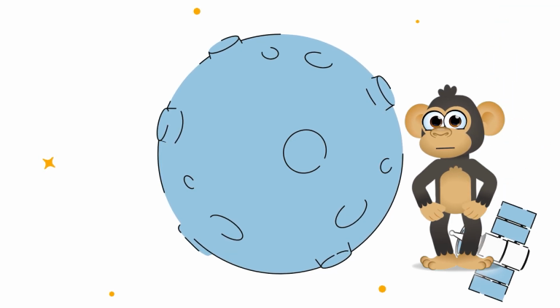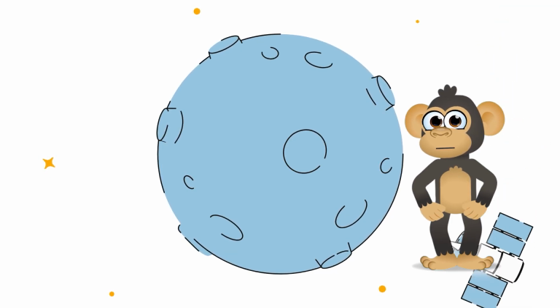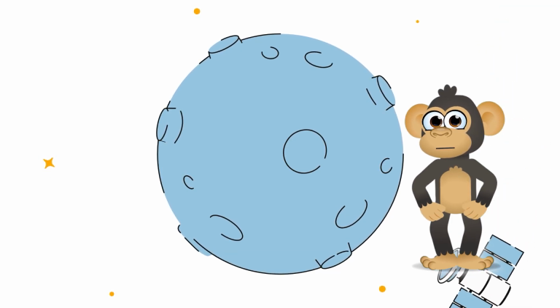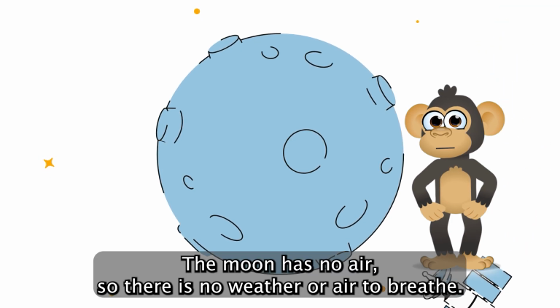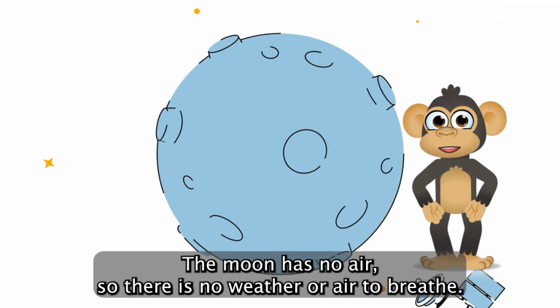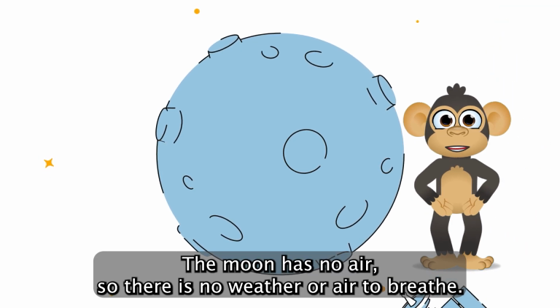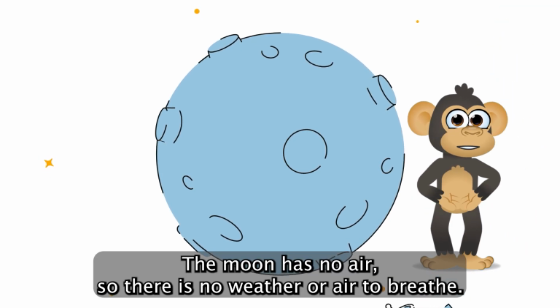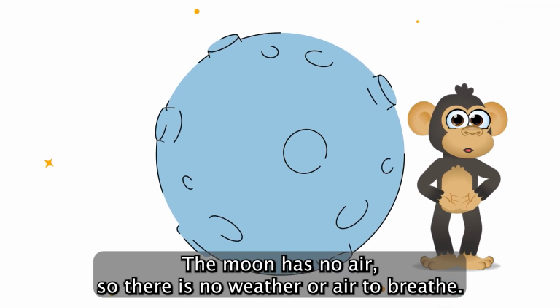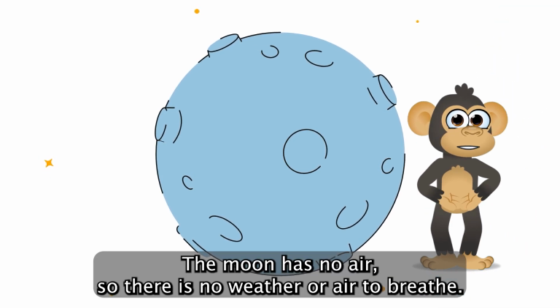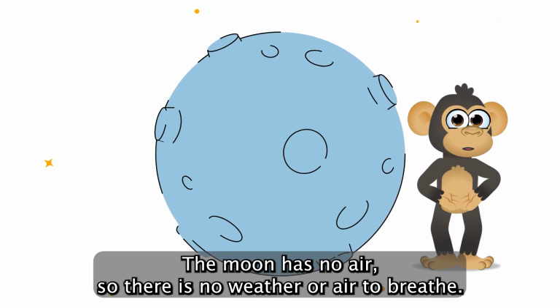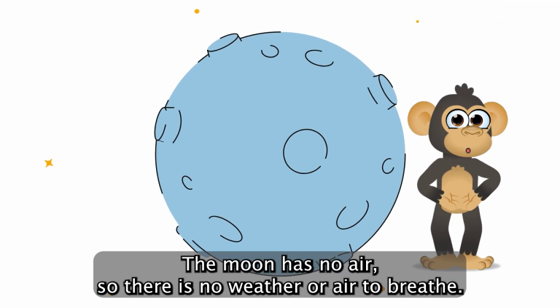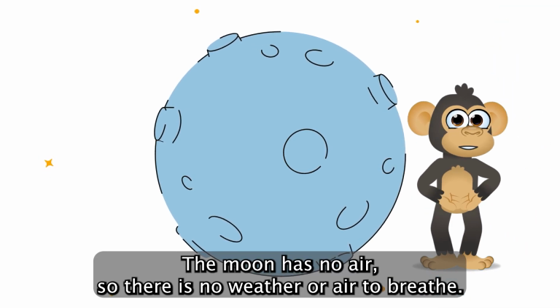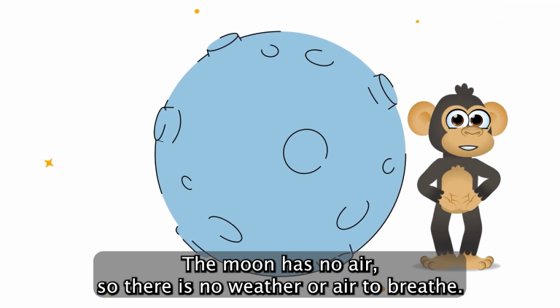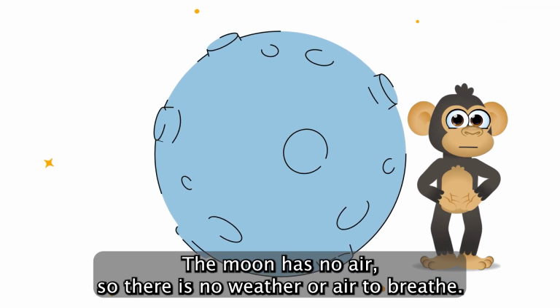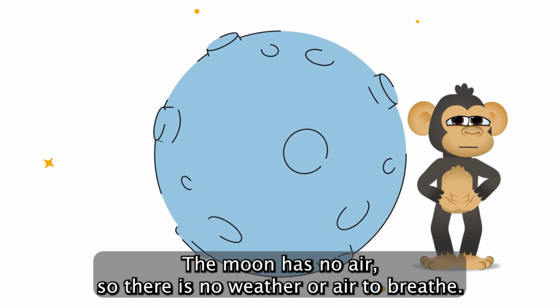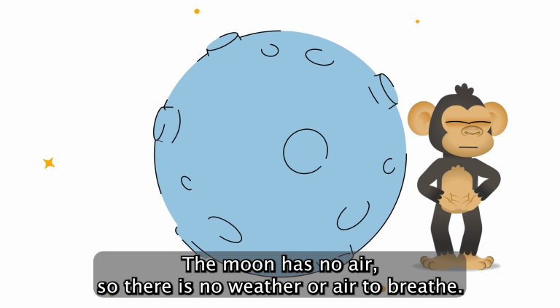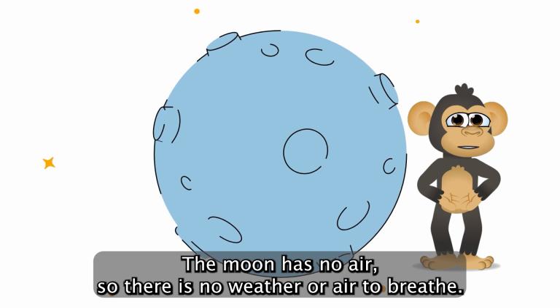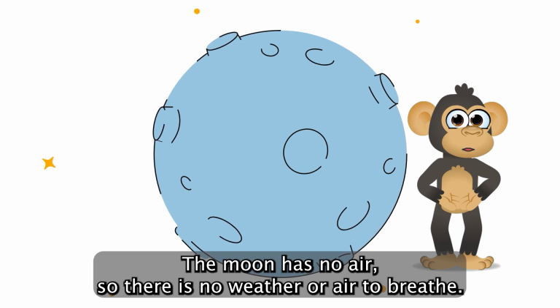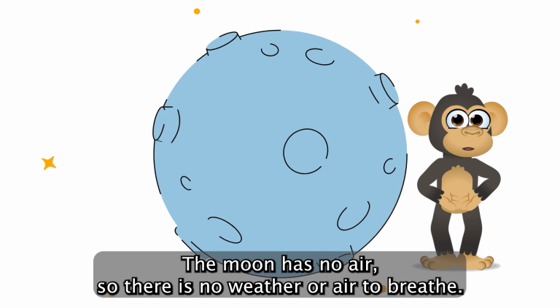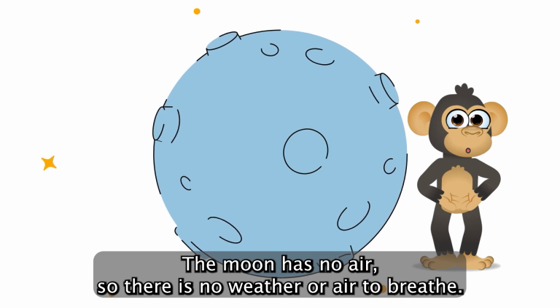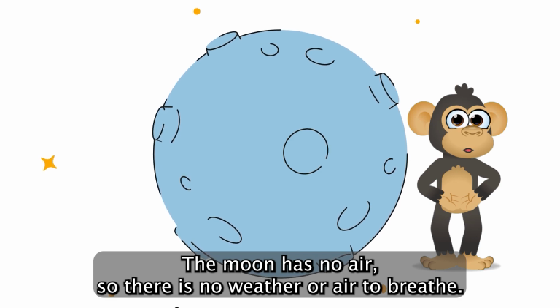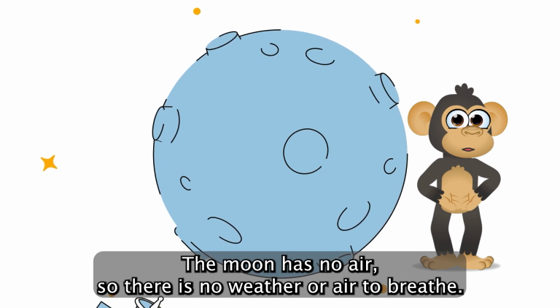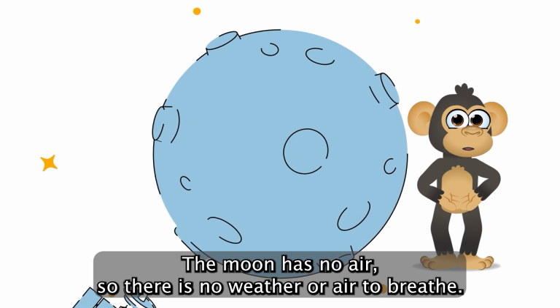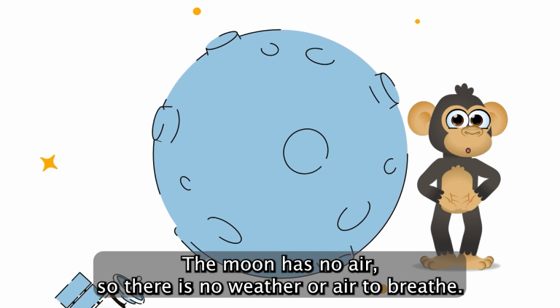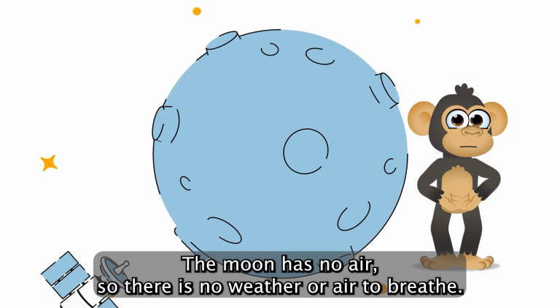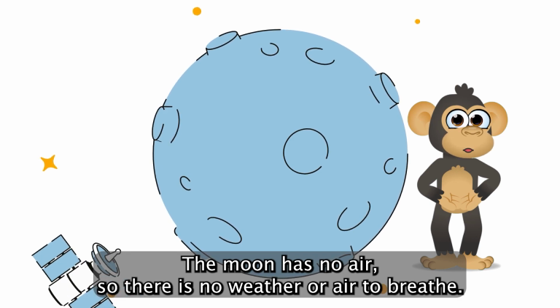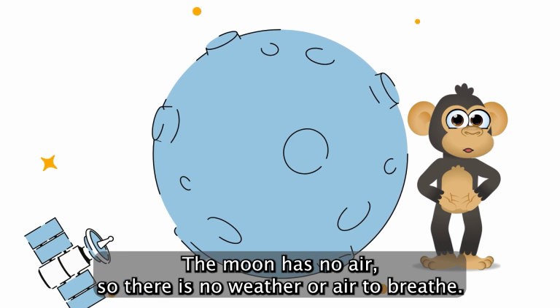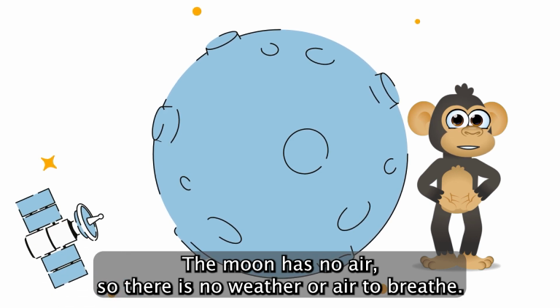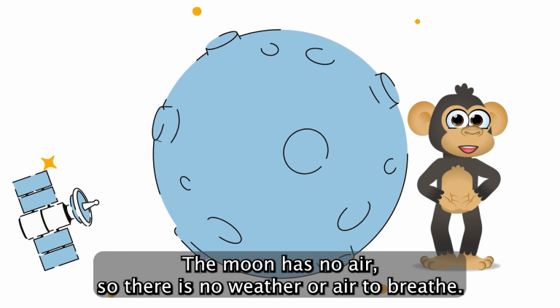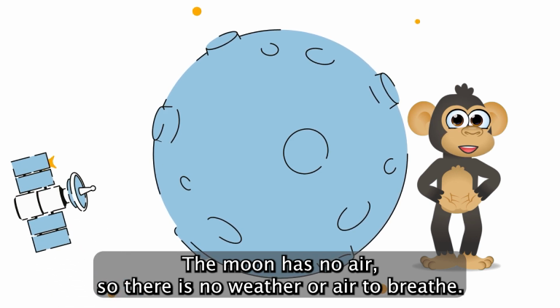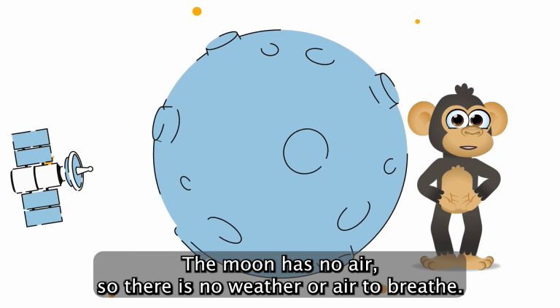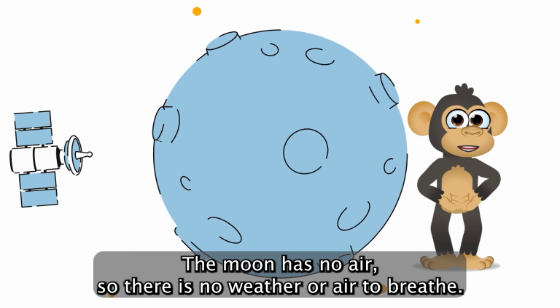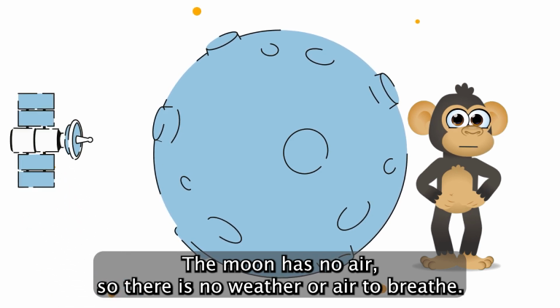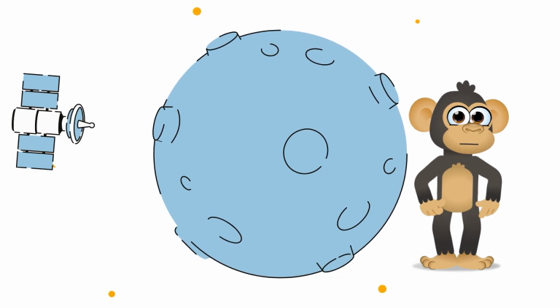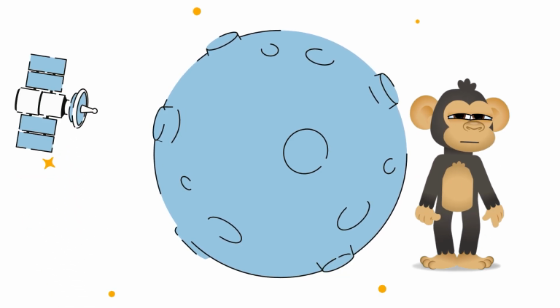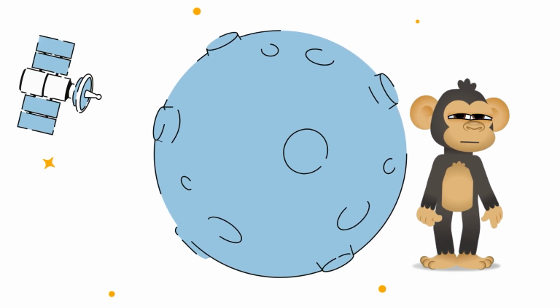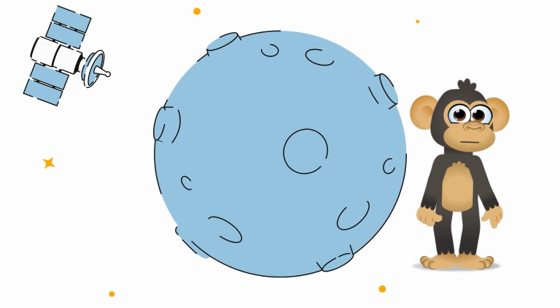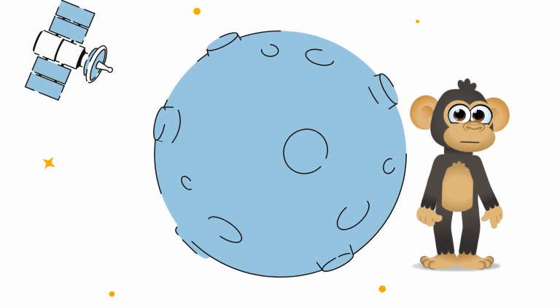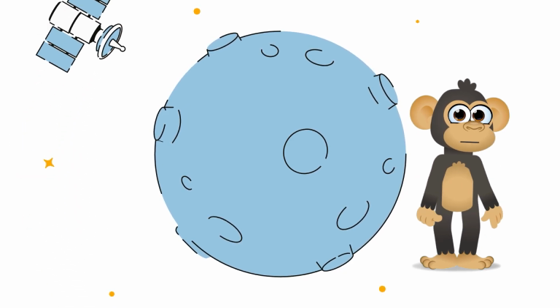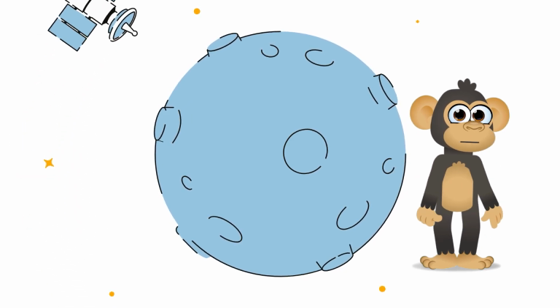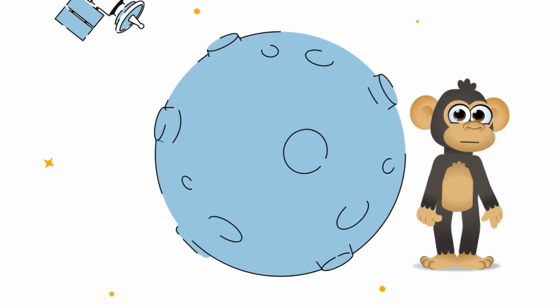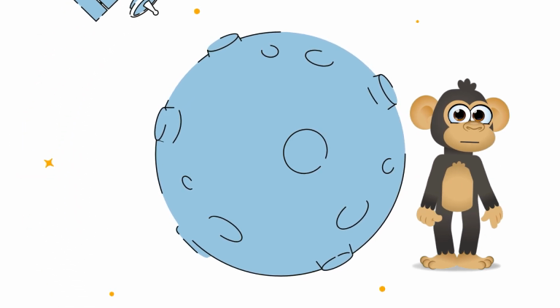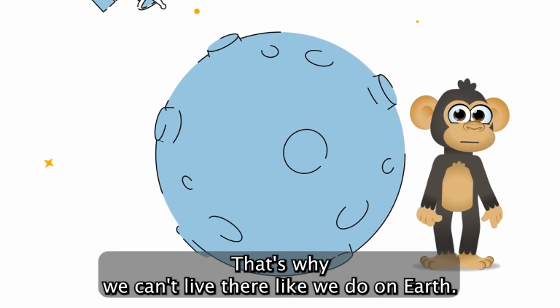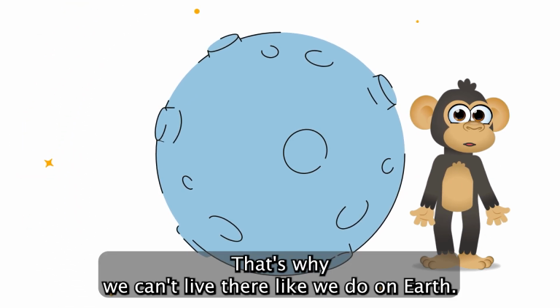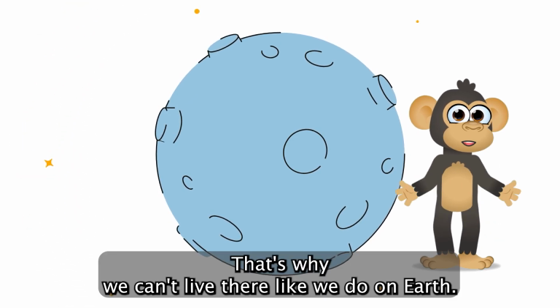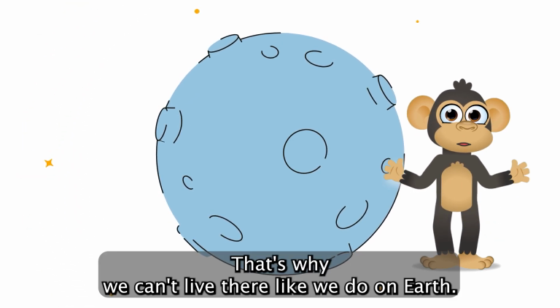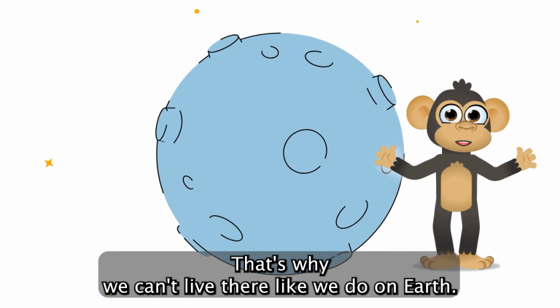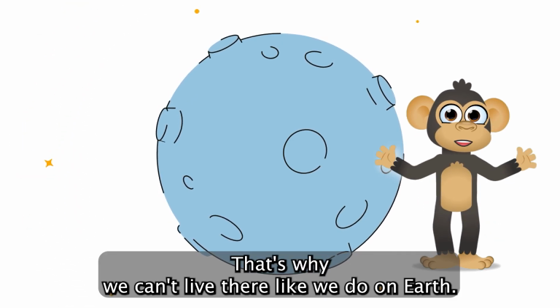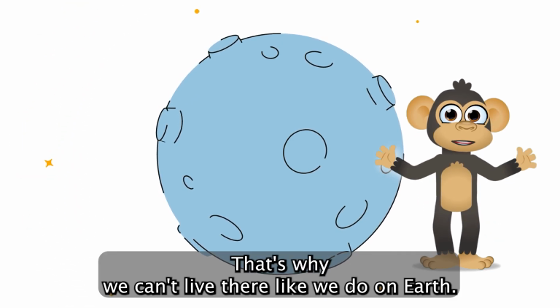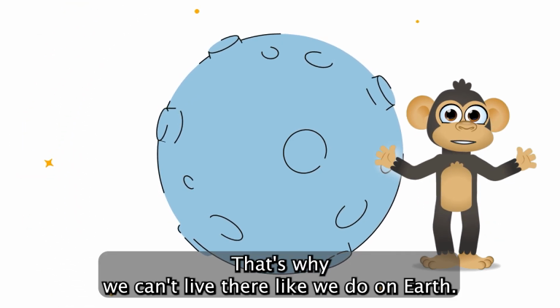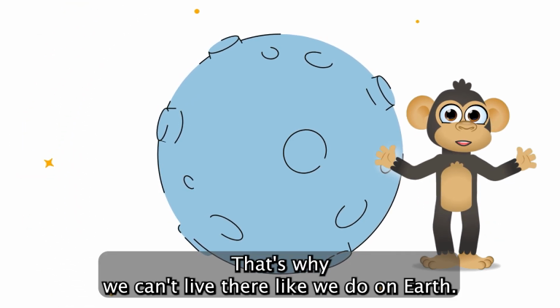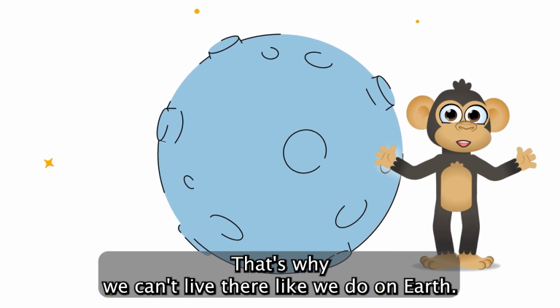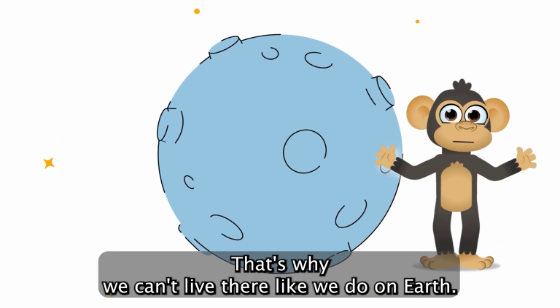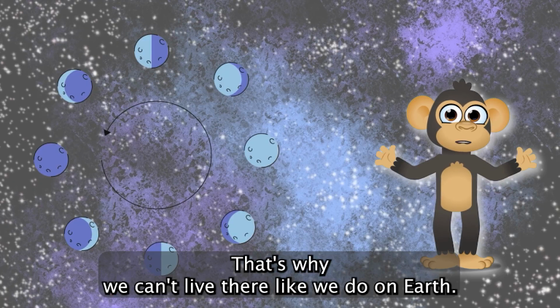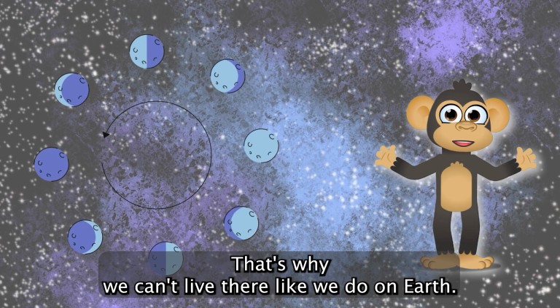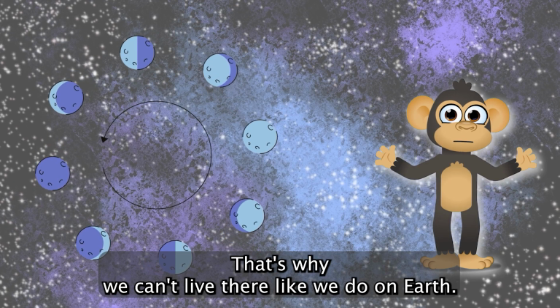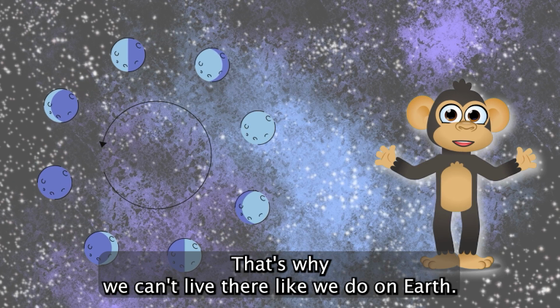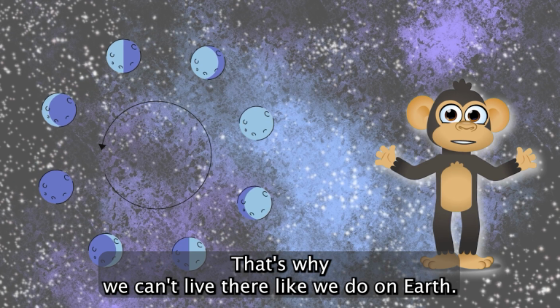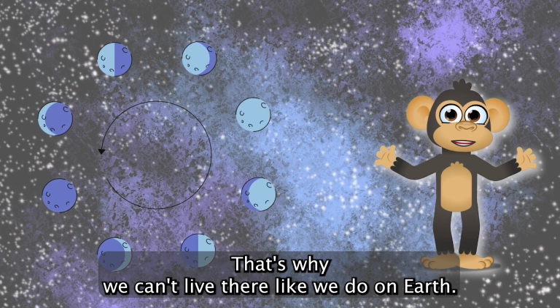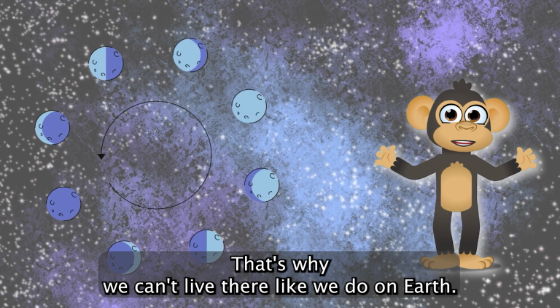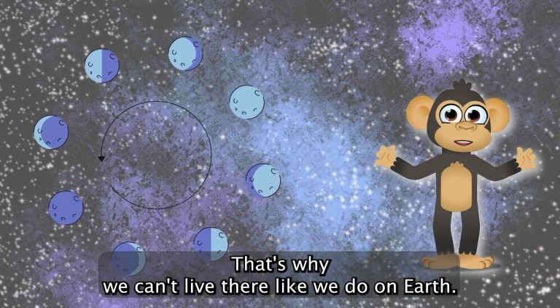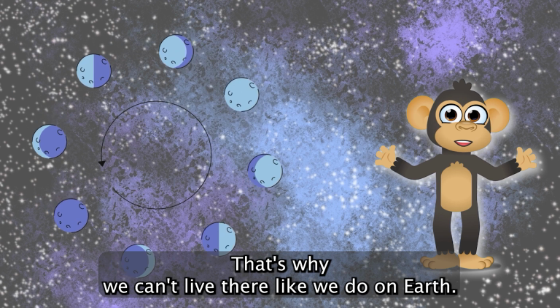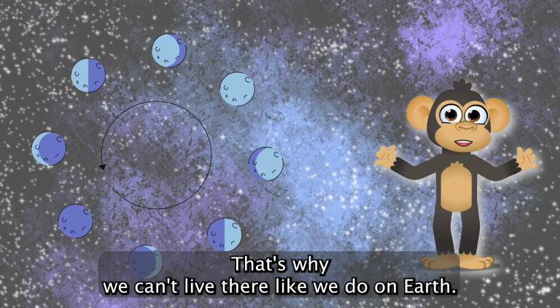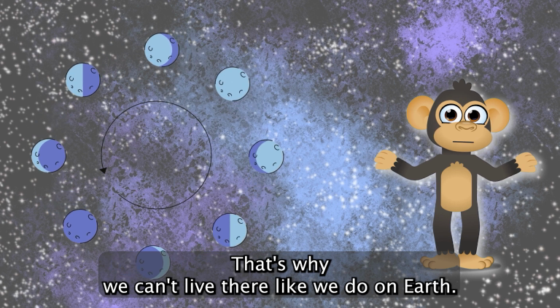The moon has no air, so there's no weather or air to breathe. That's why we can't live there like we do on Earth.